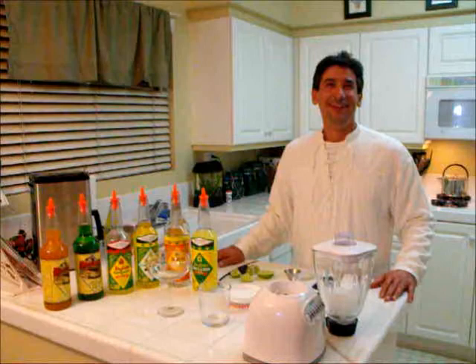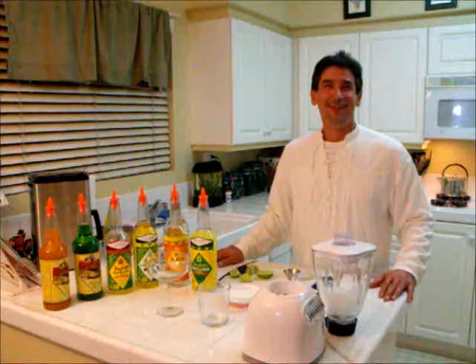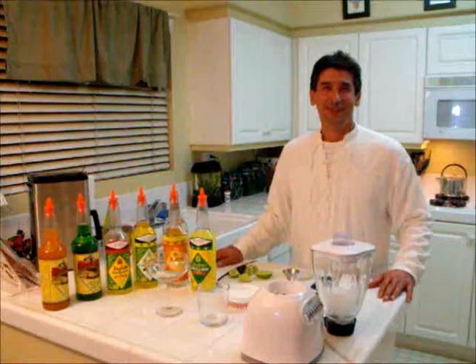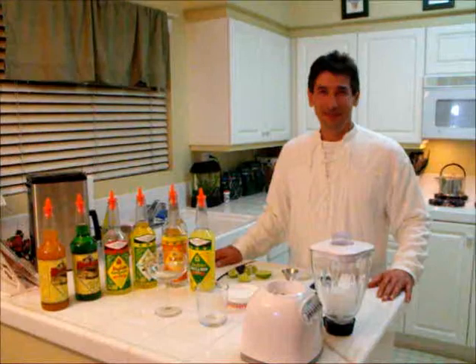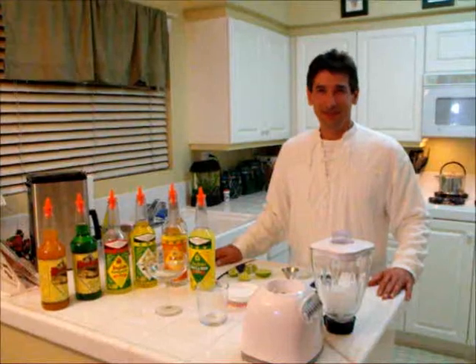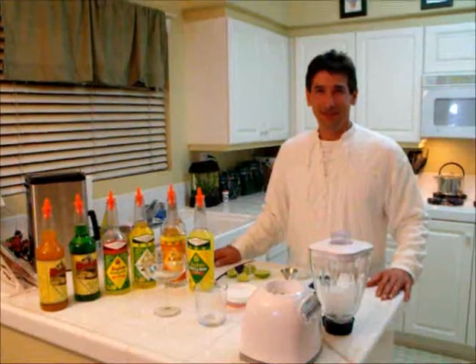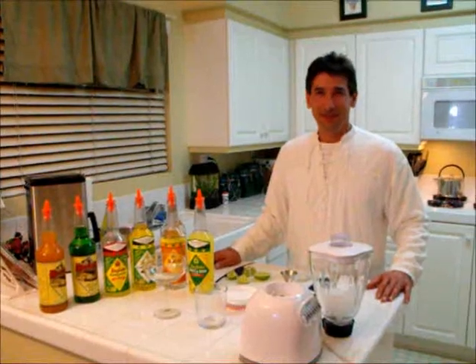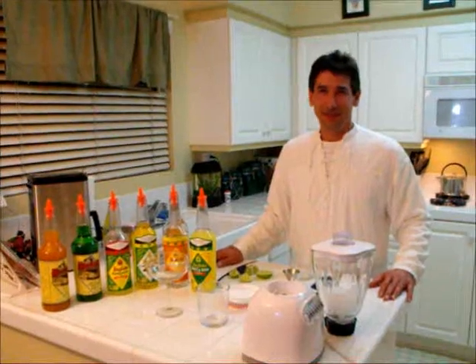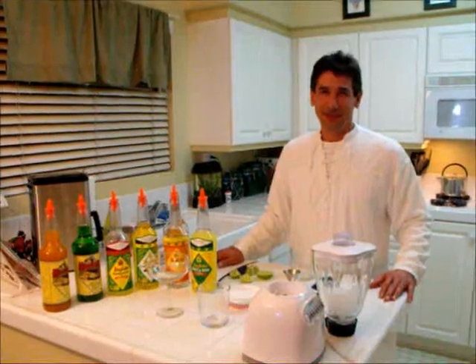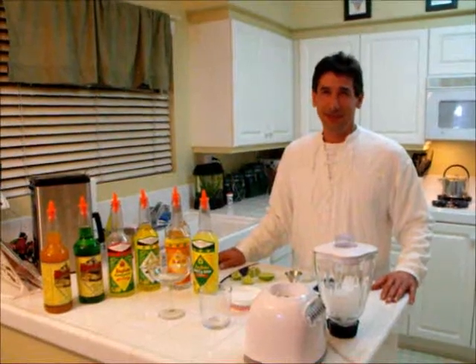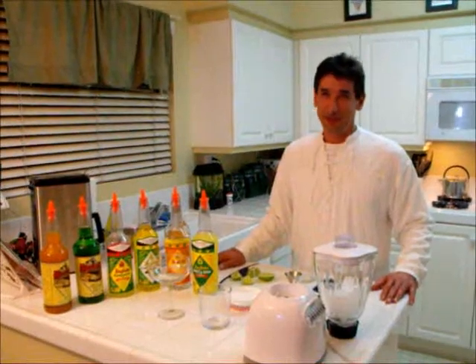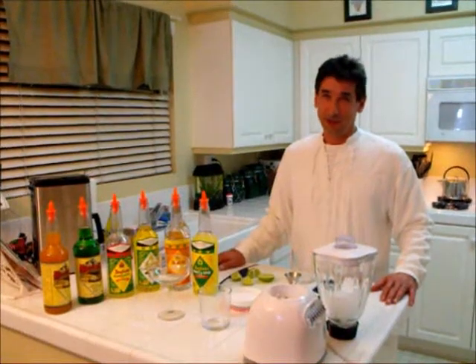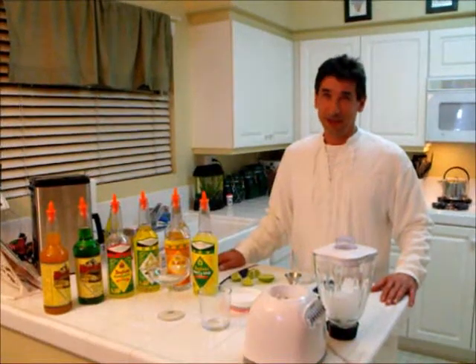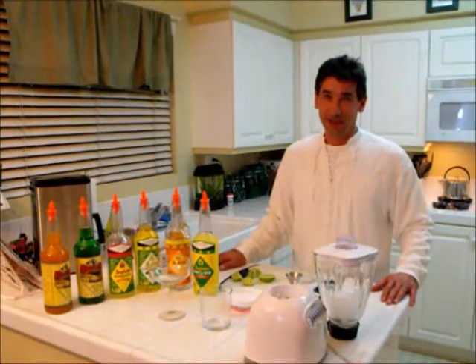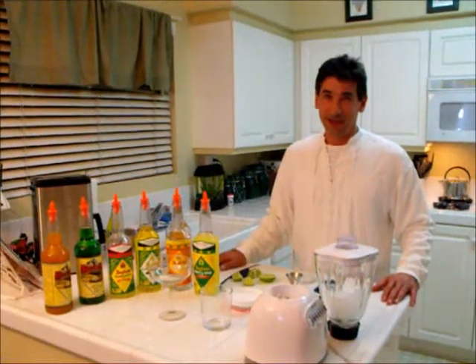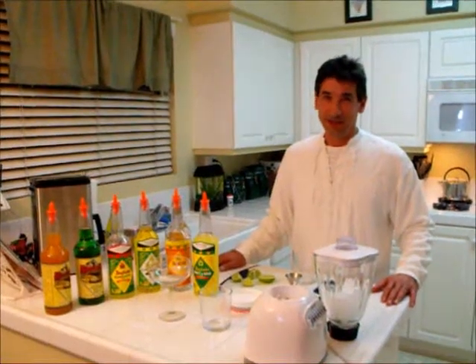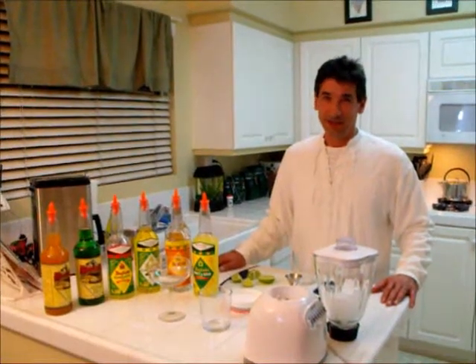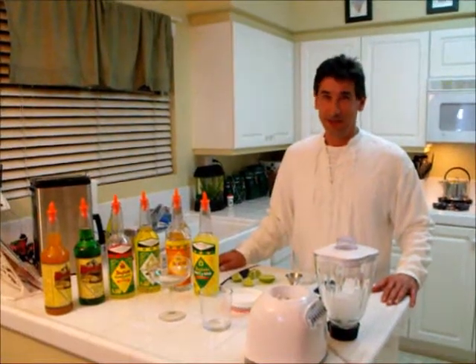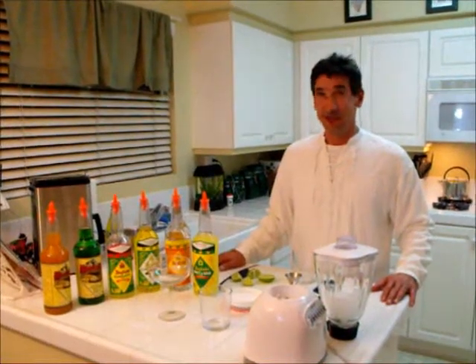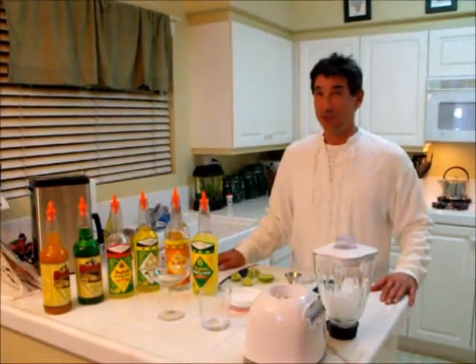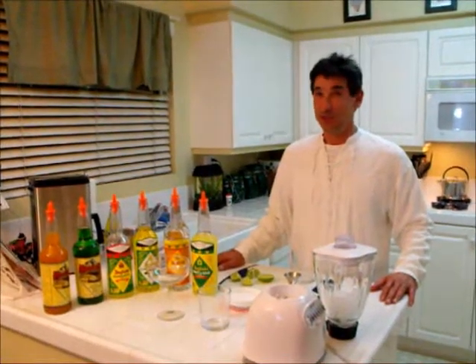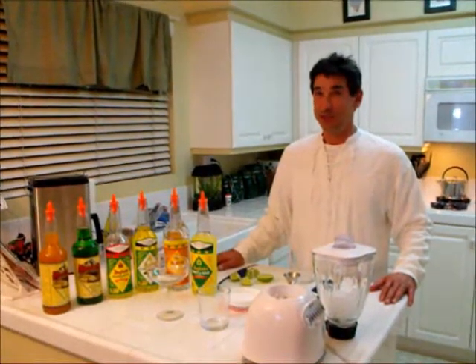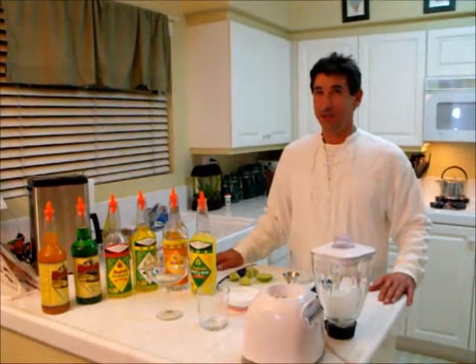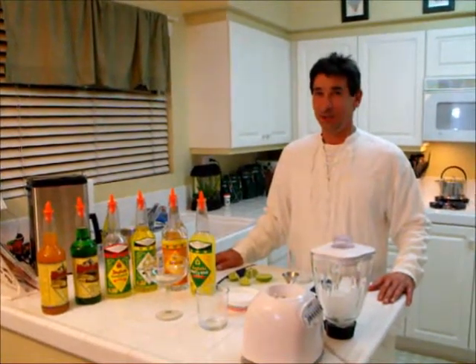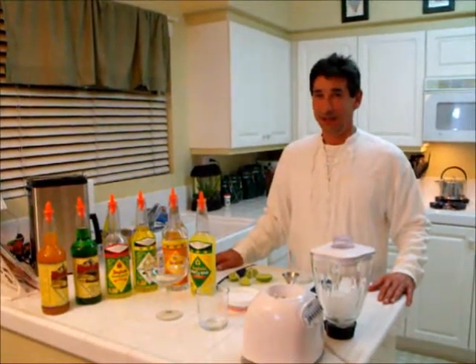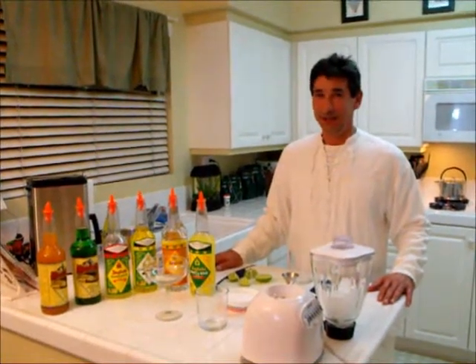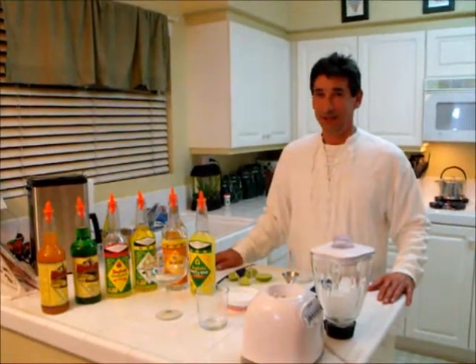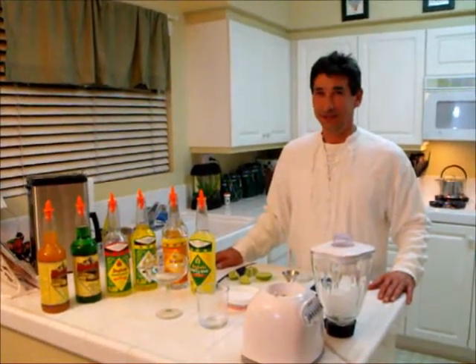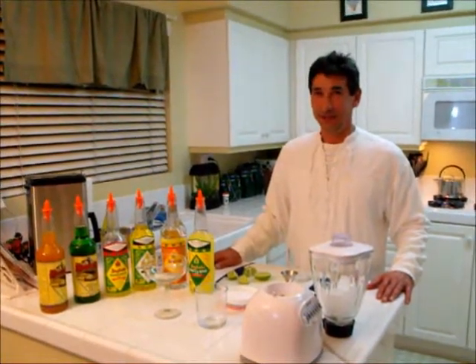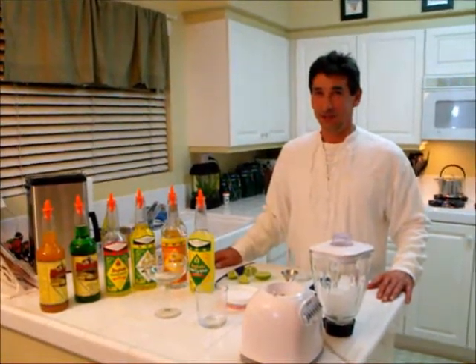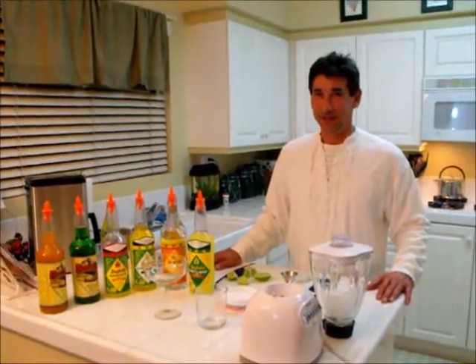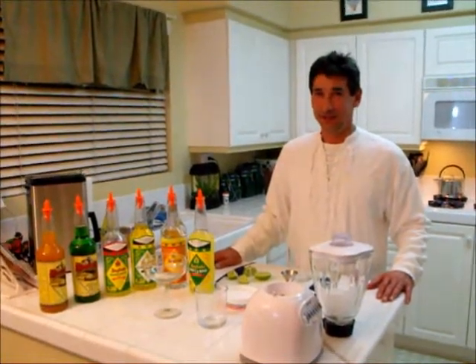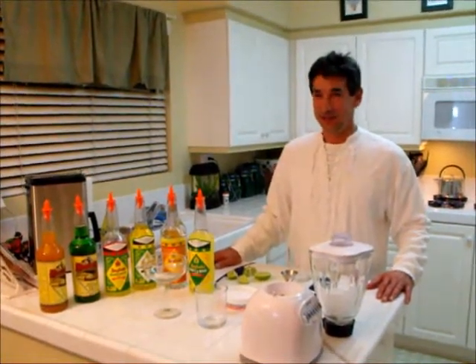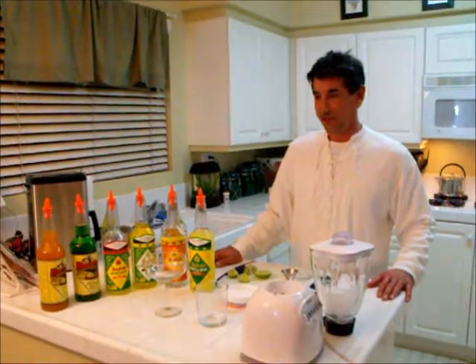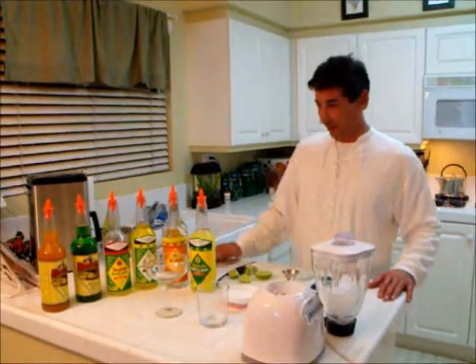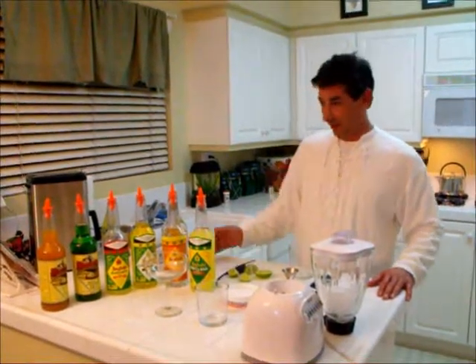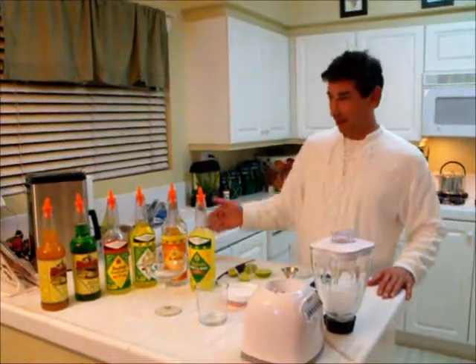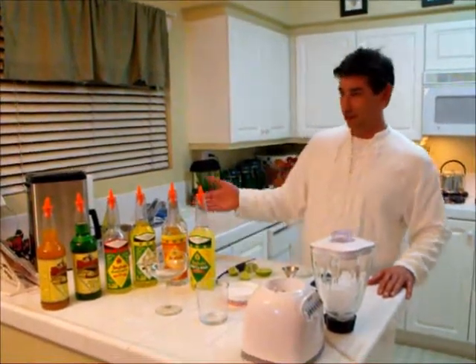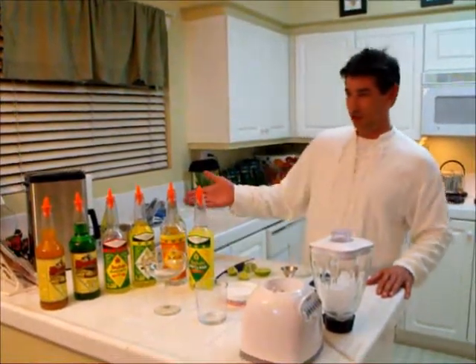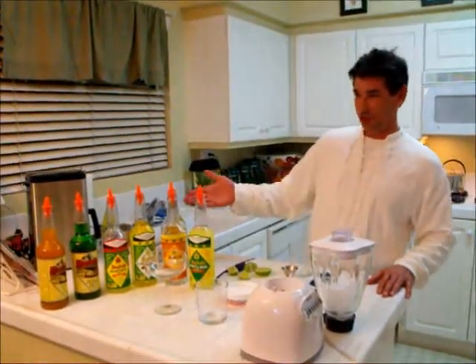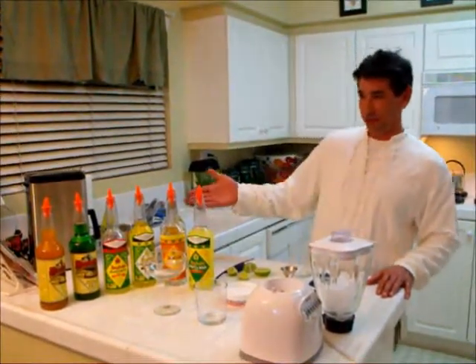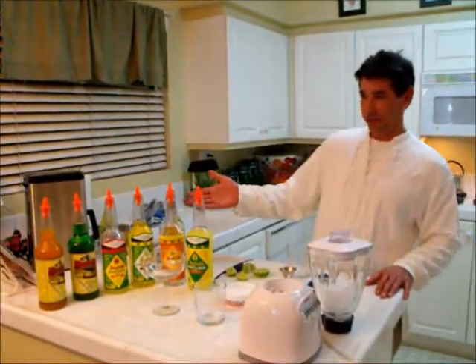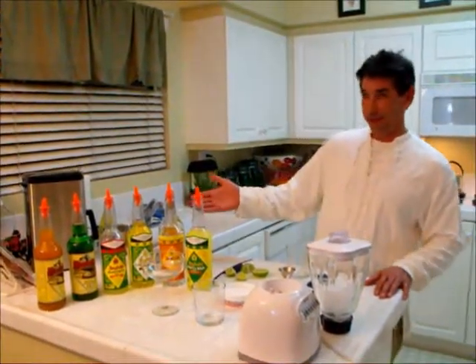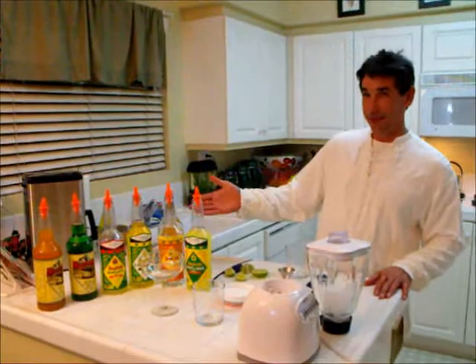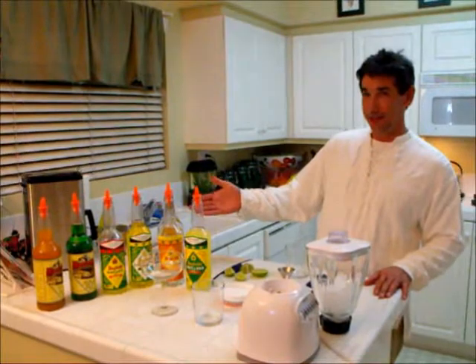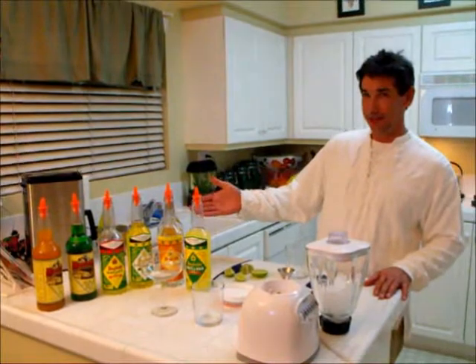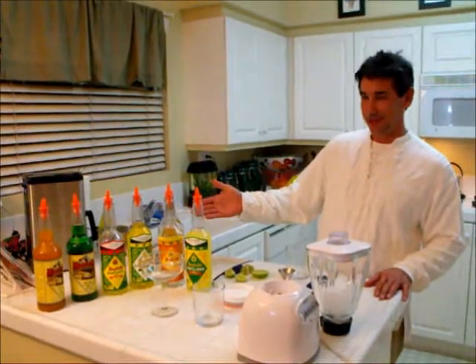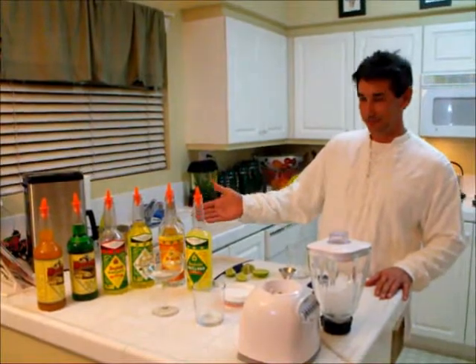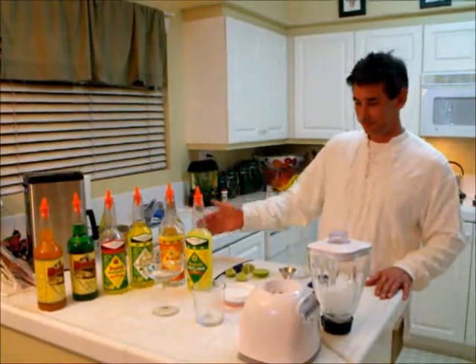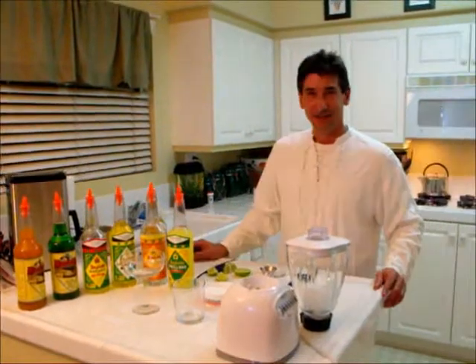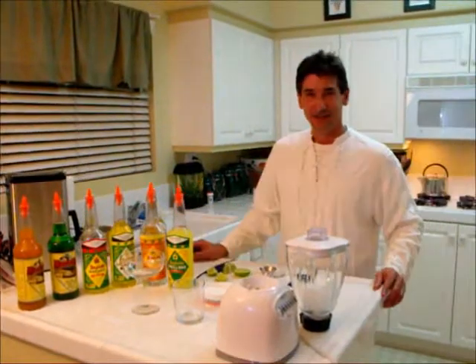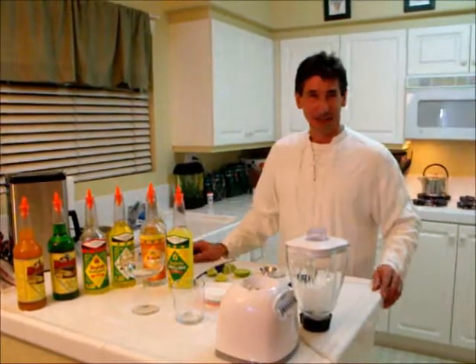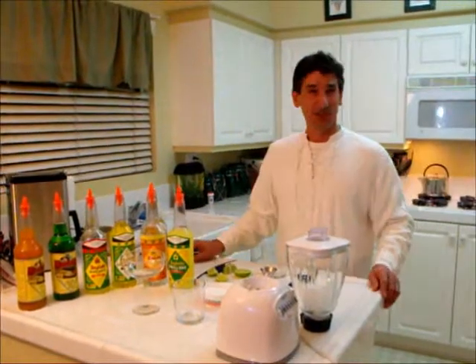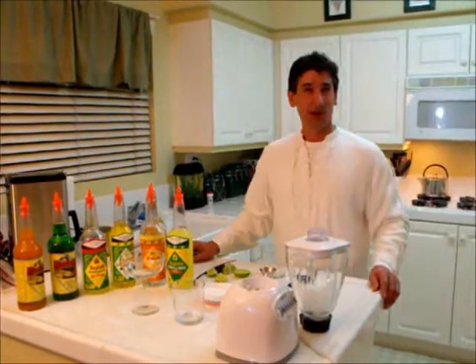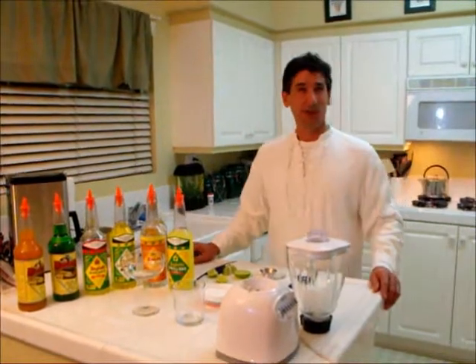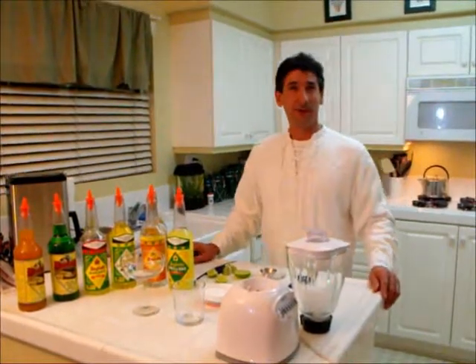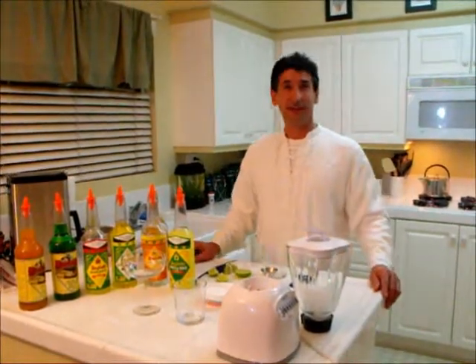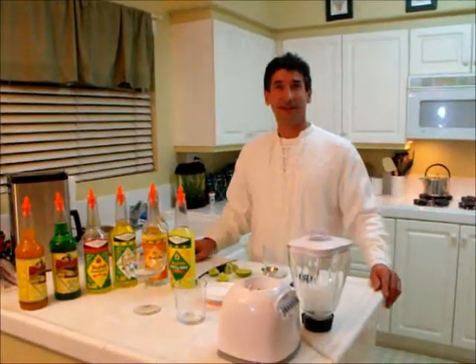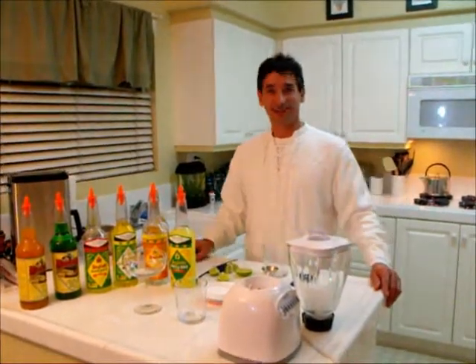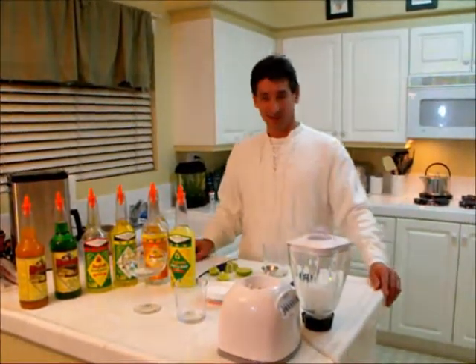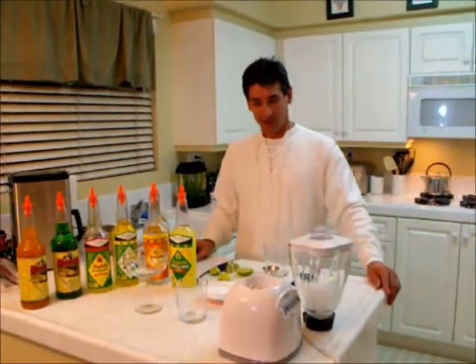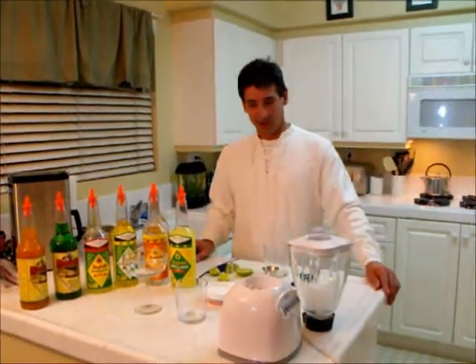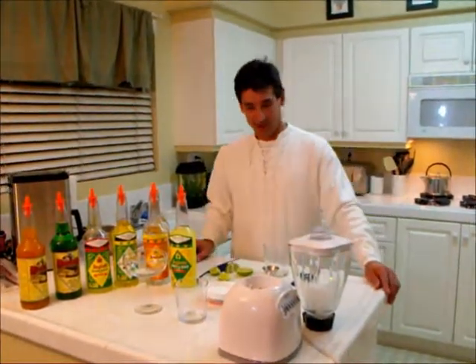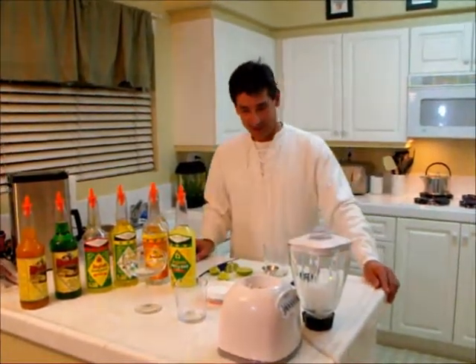The secret to making a great cocktail is using great cocktail mixers like Jonathan English. Let's start with the classic margarita.